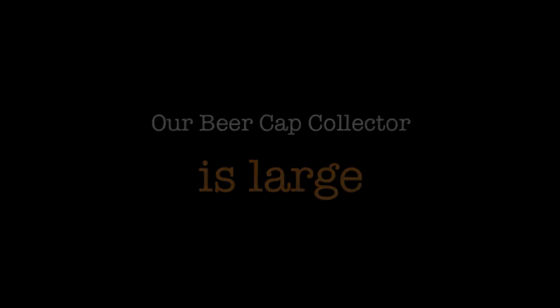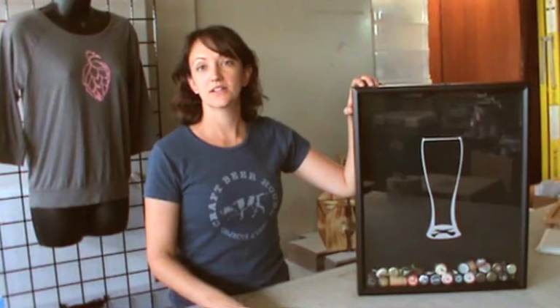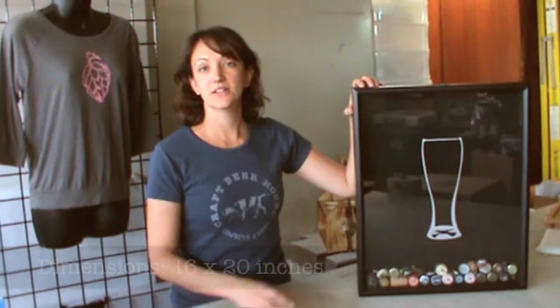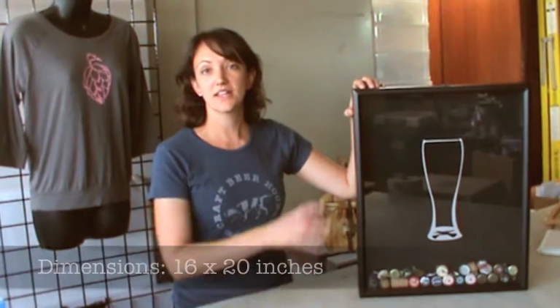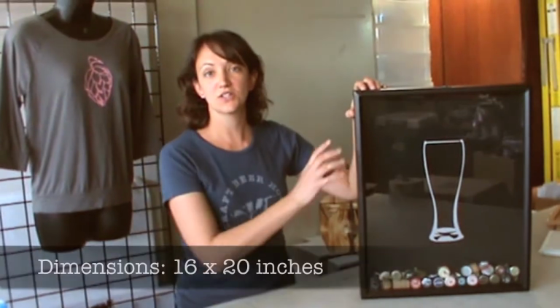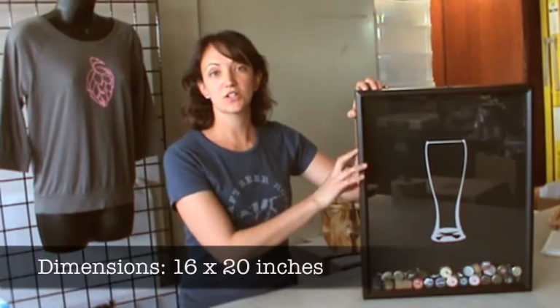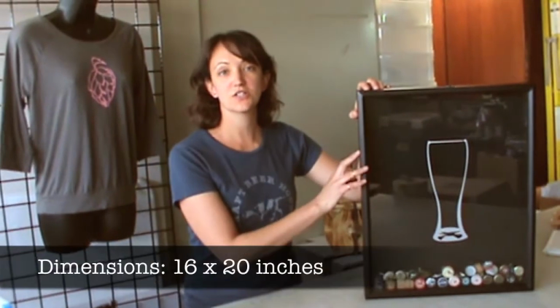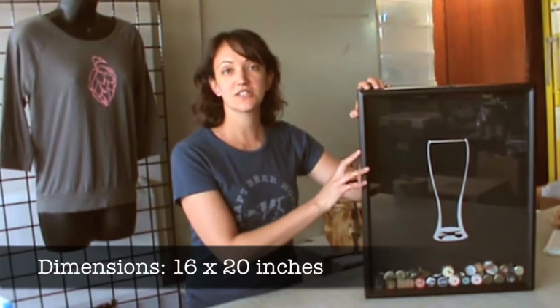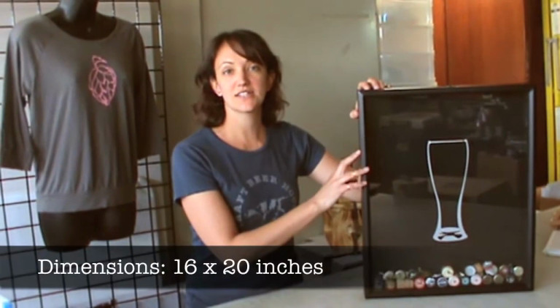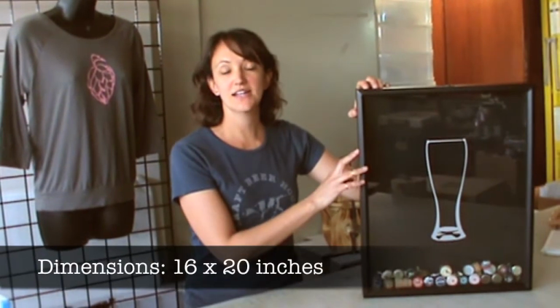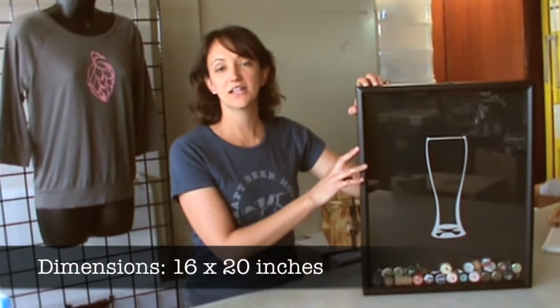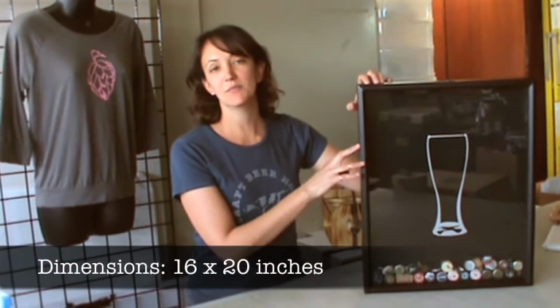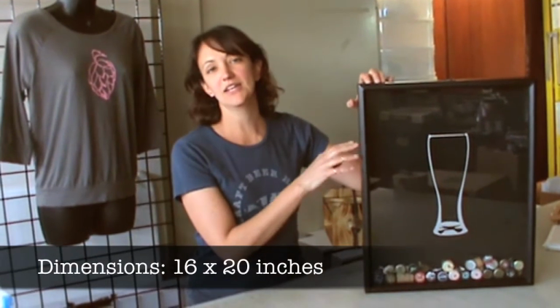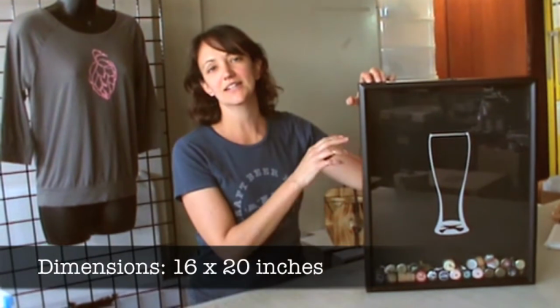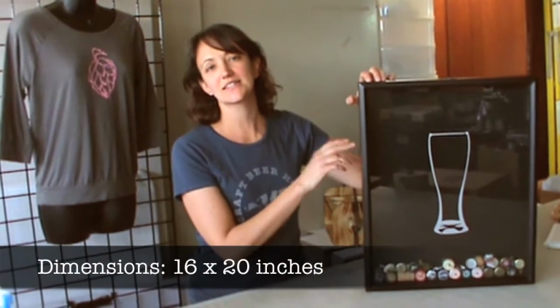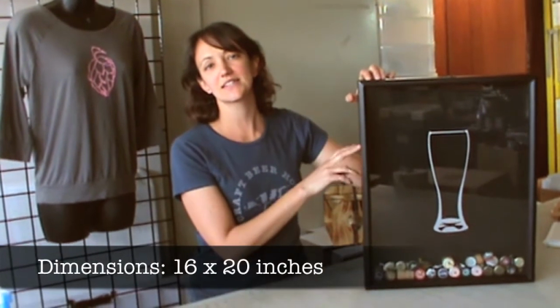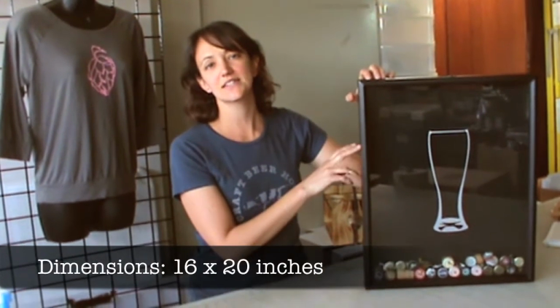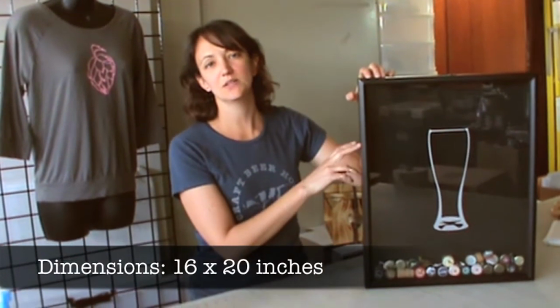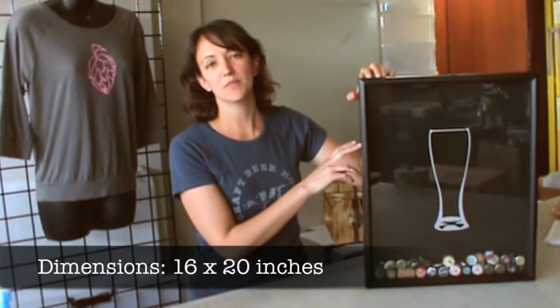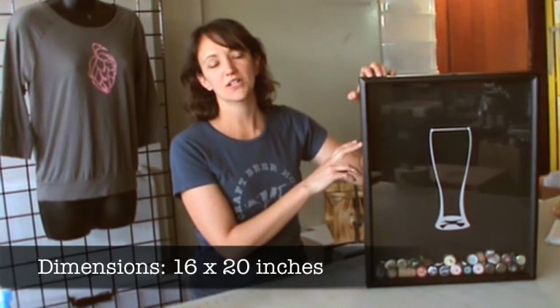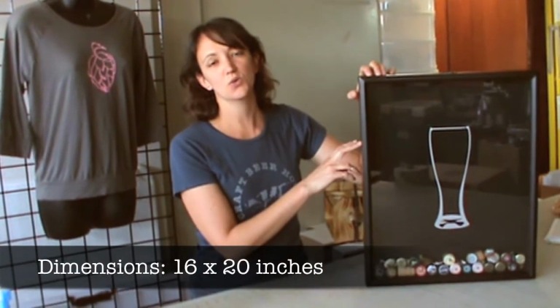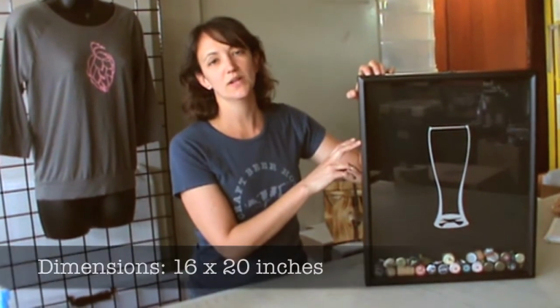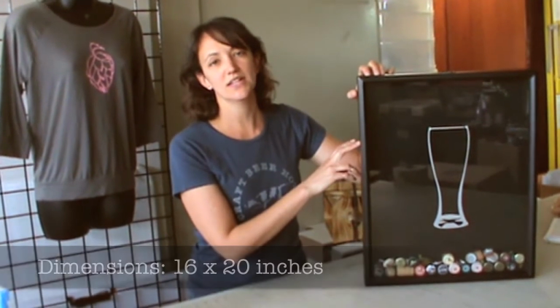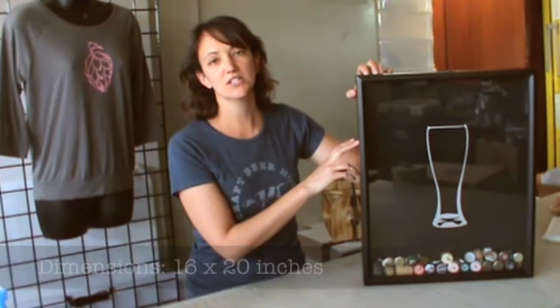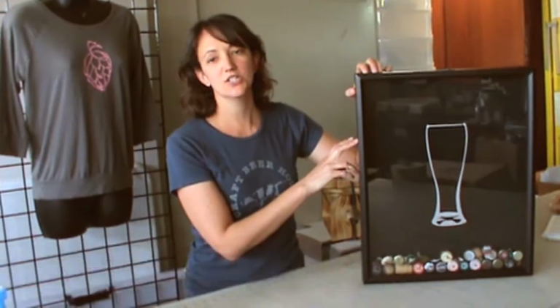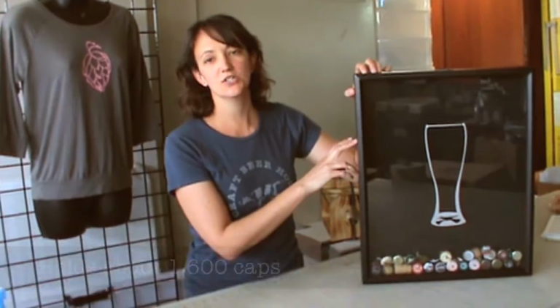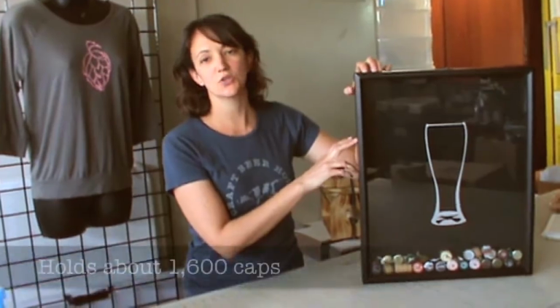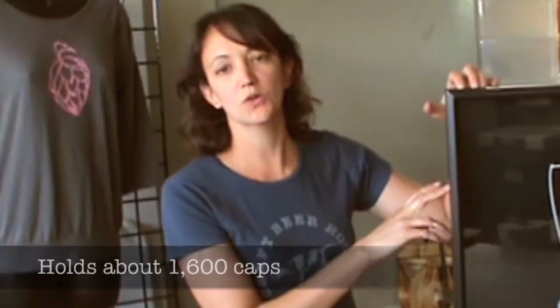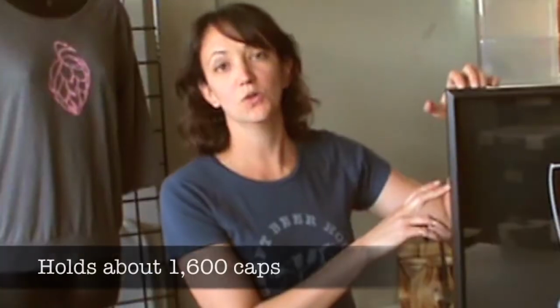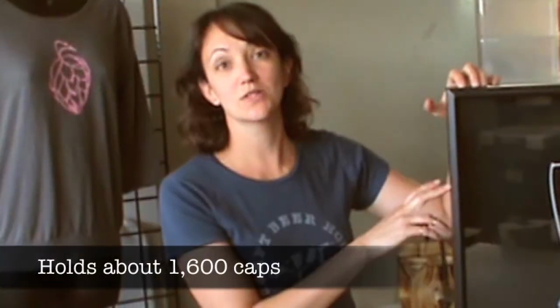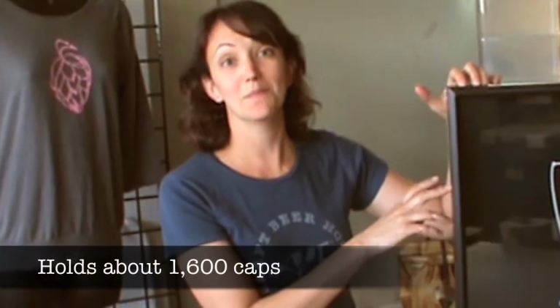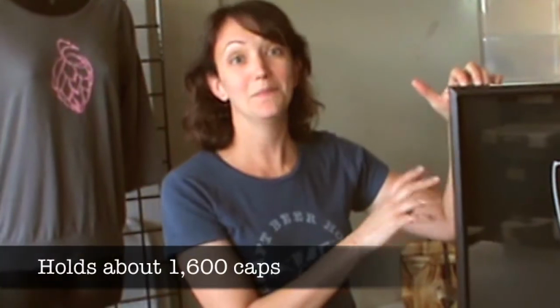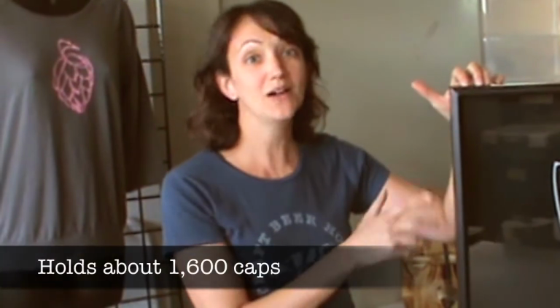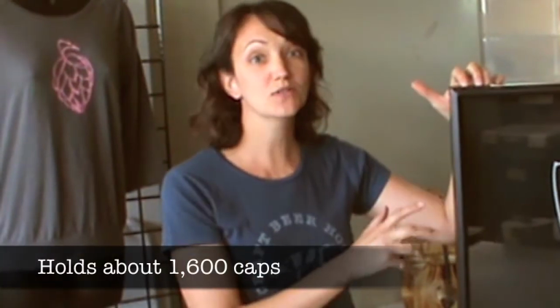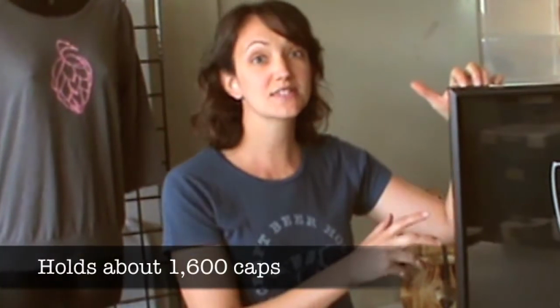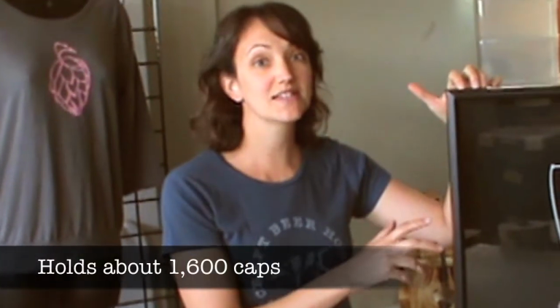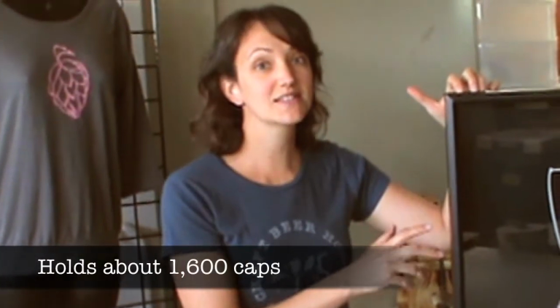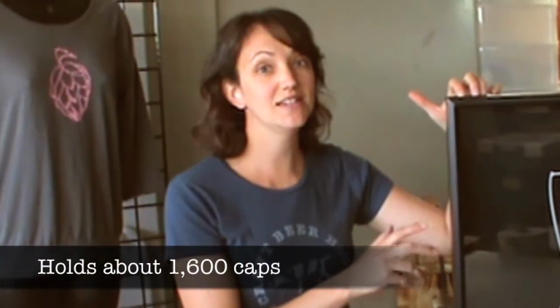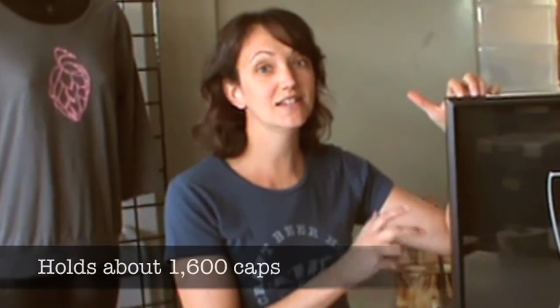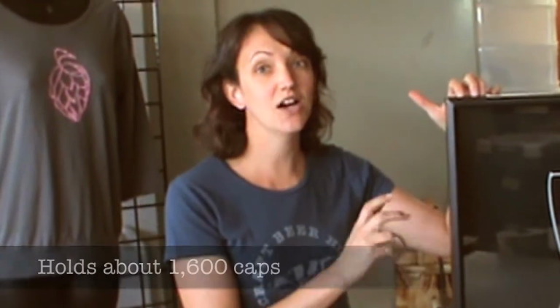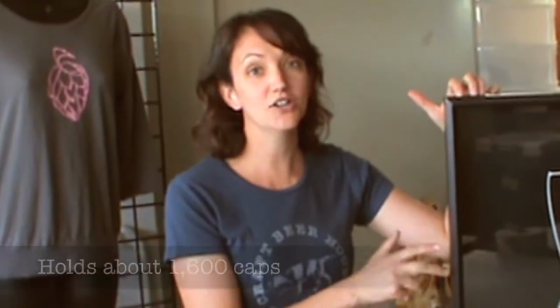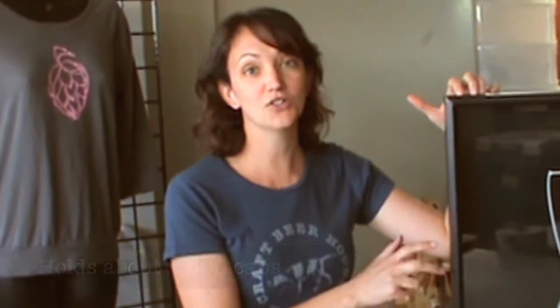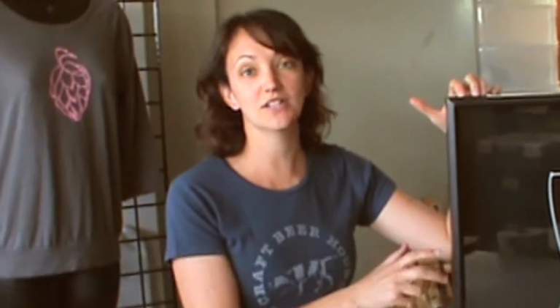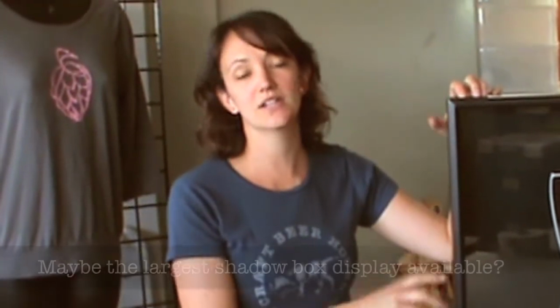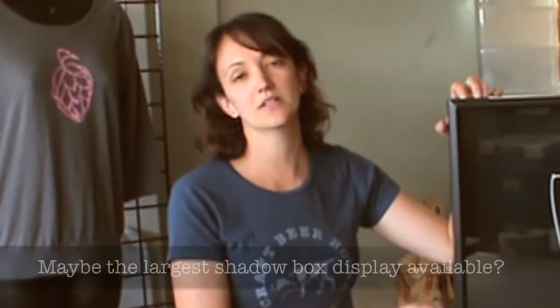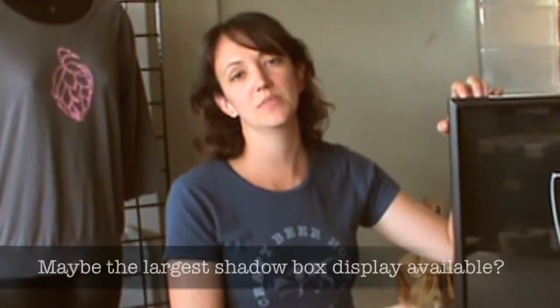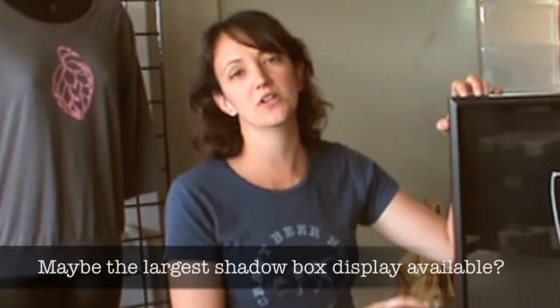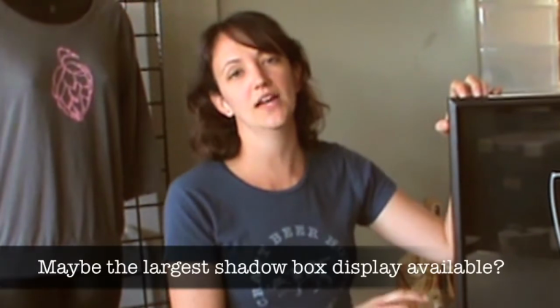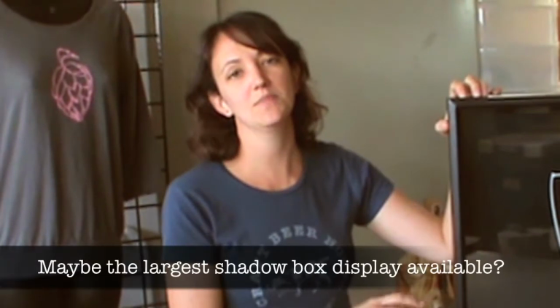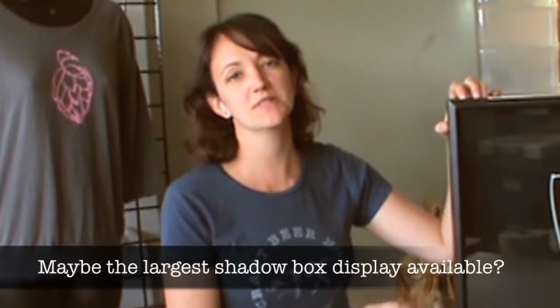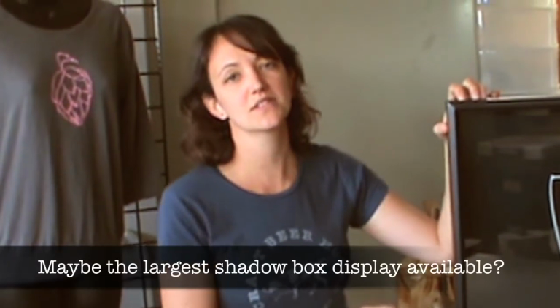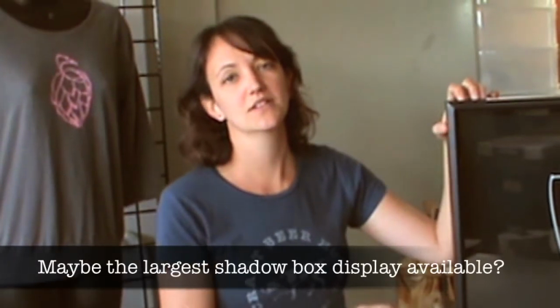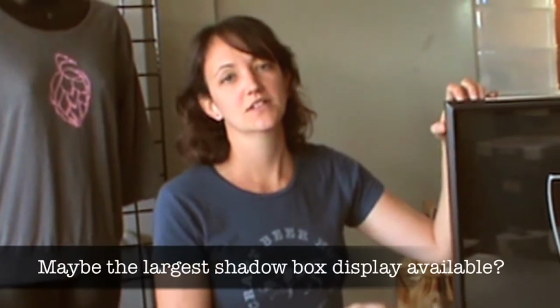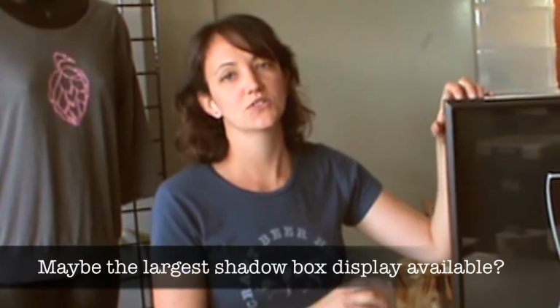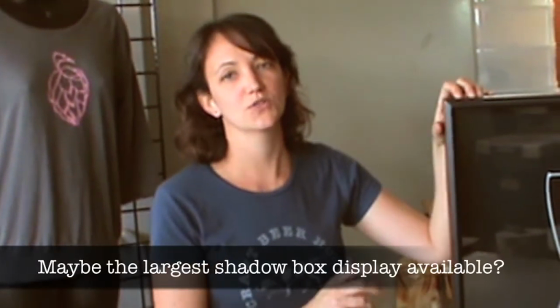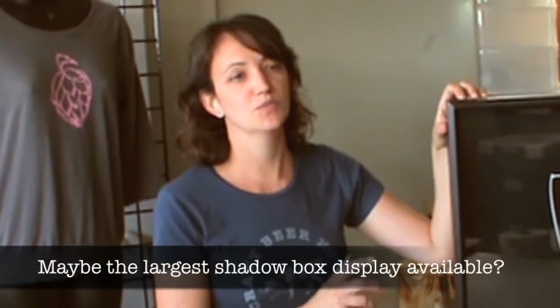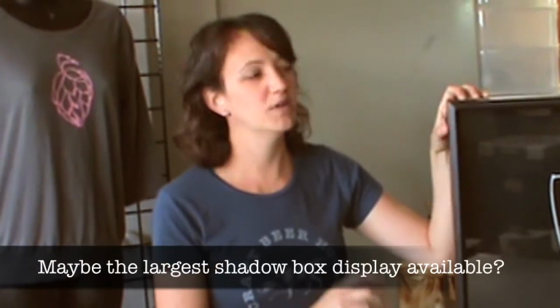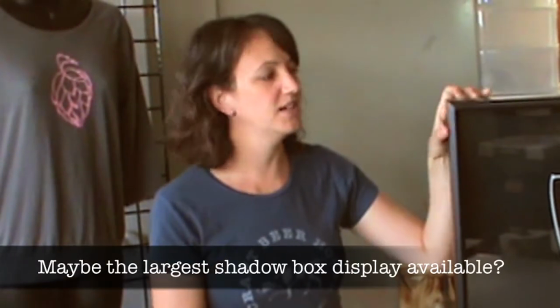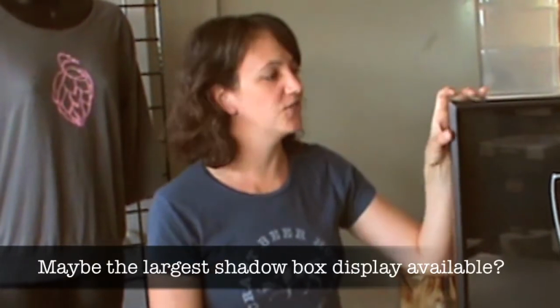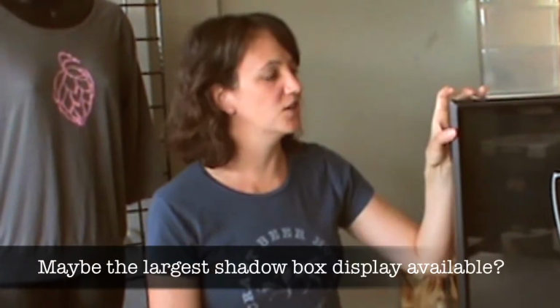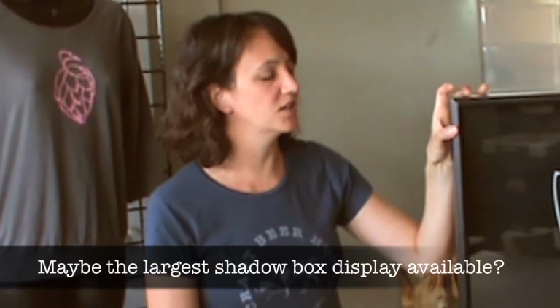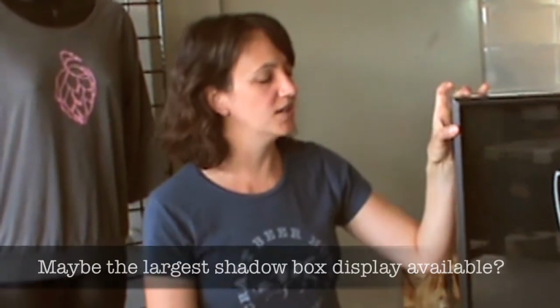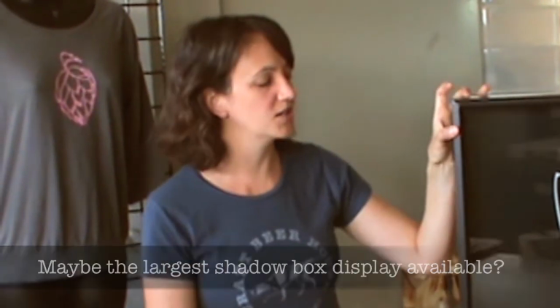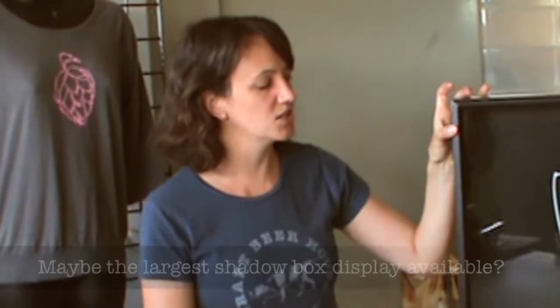Nice large design coming in at 16 by 20 inches, so it holds about 1,600 beer caps — plenty for your collection.